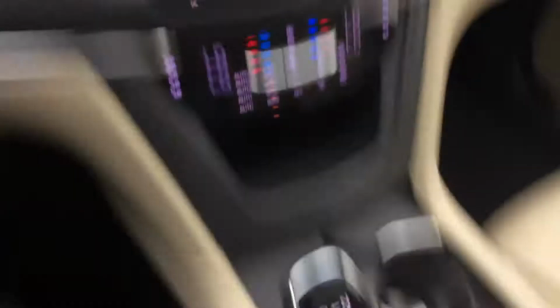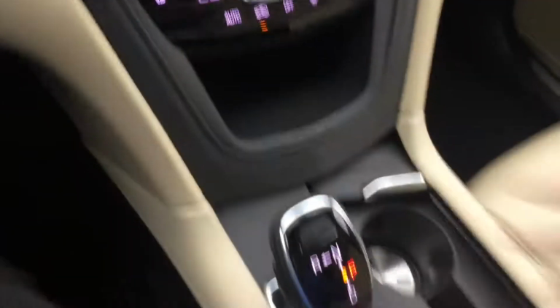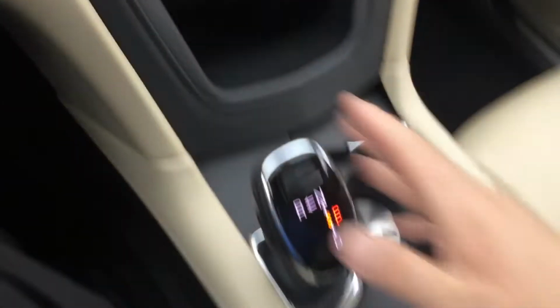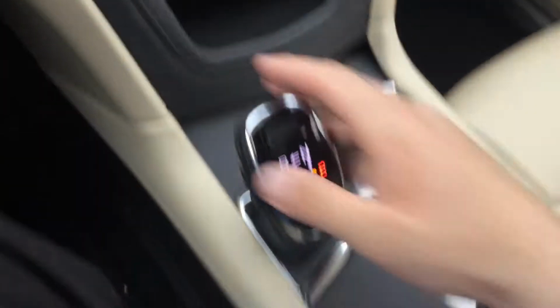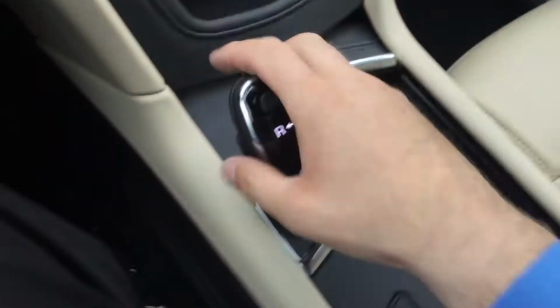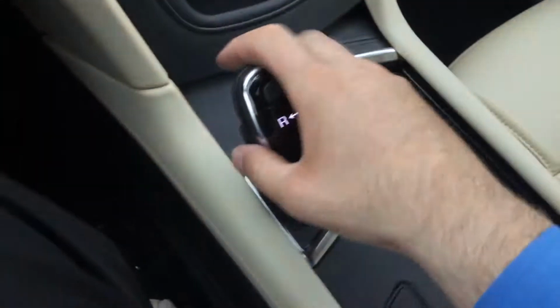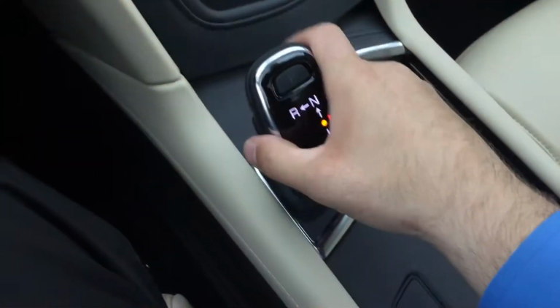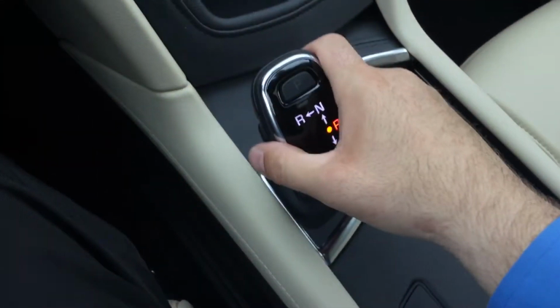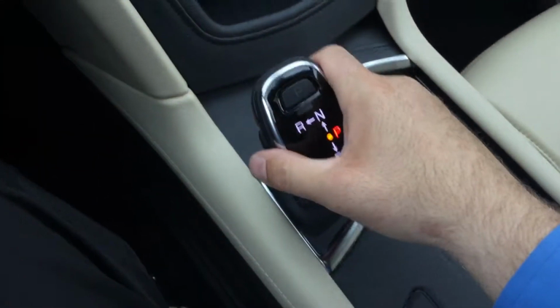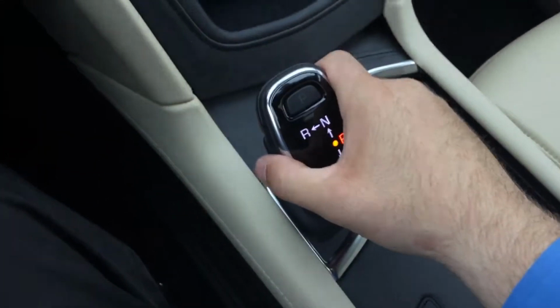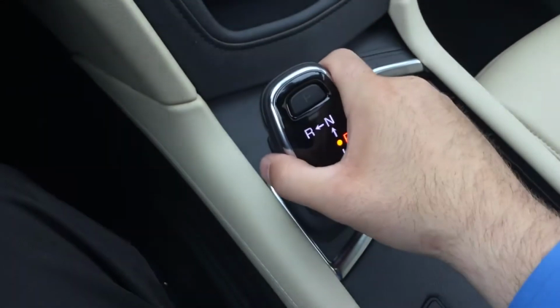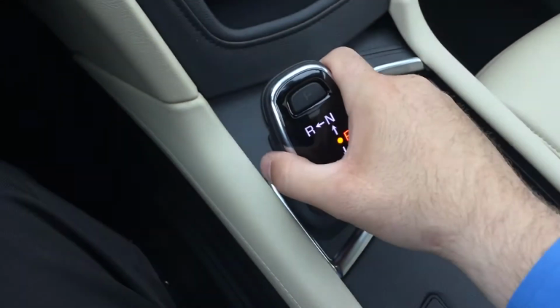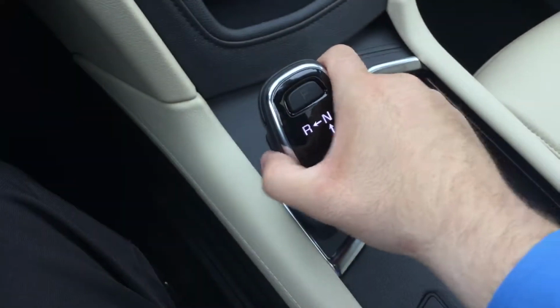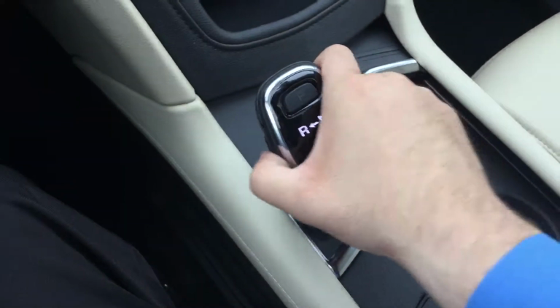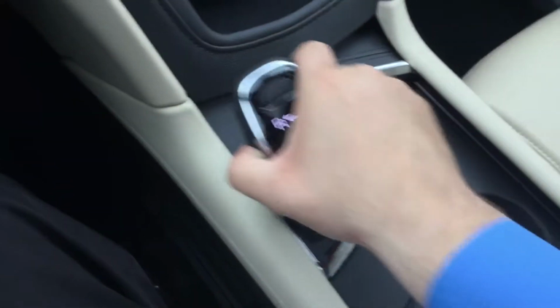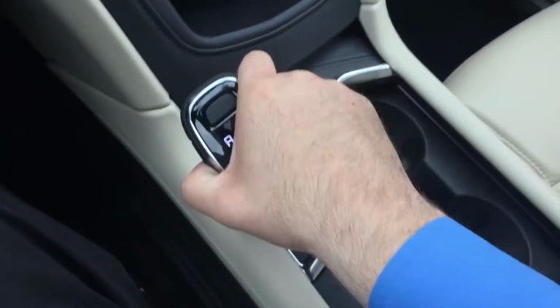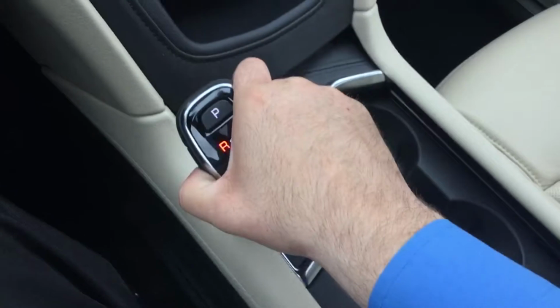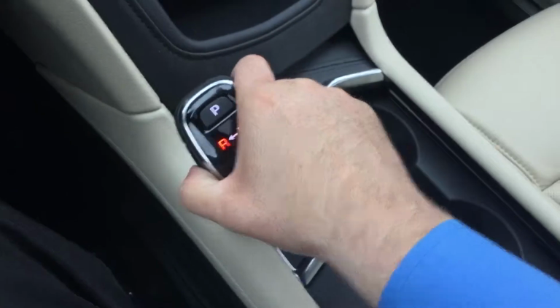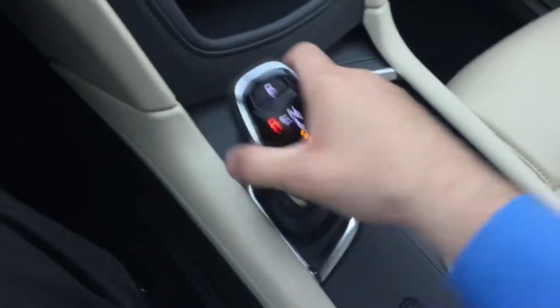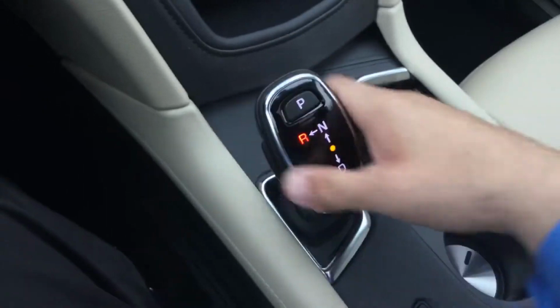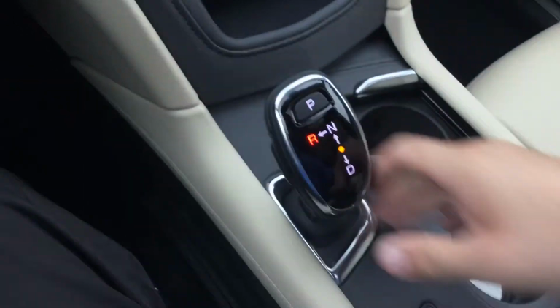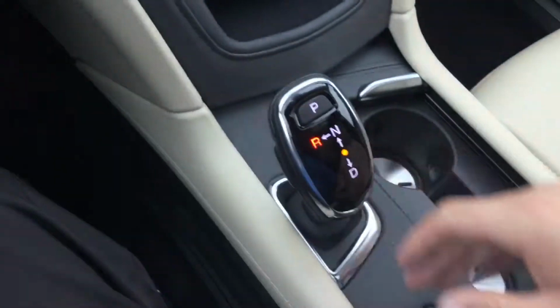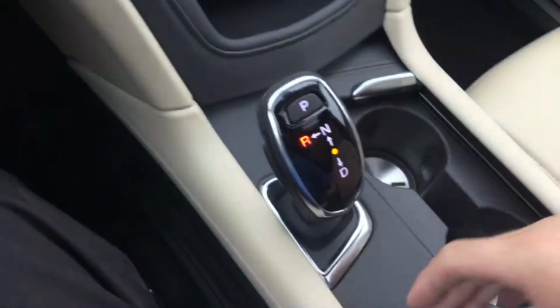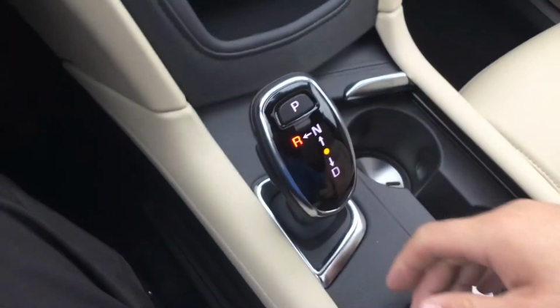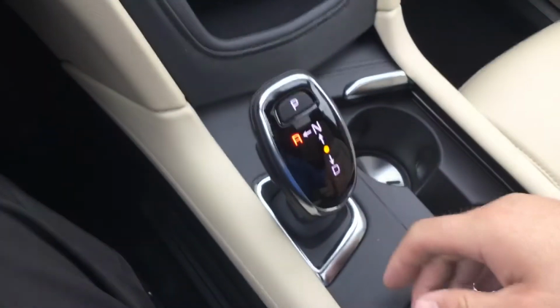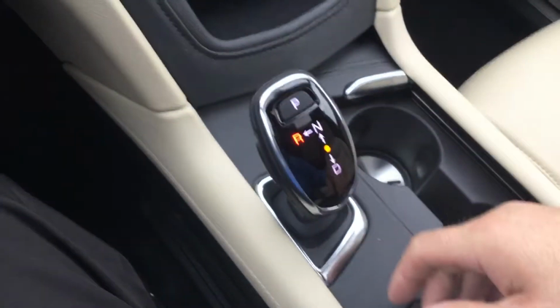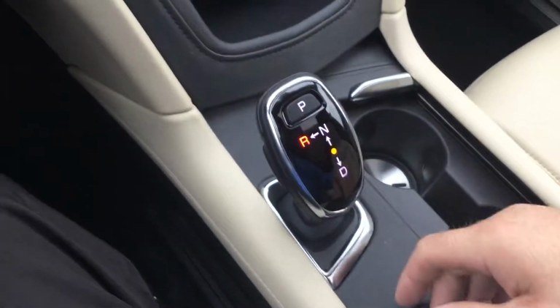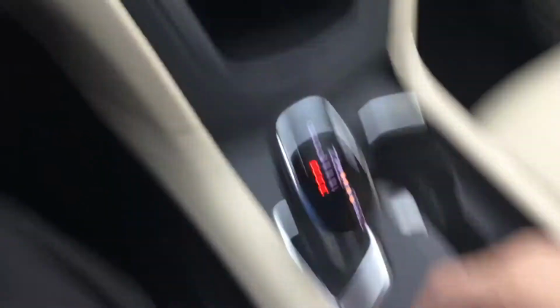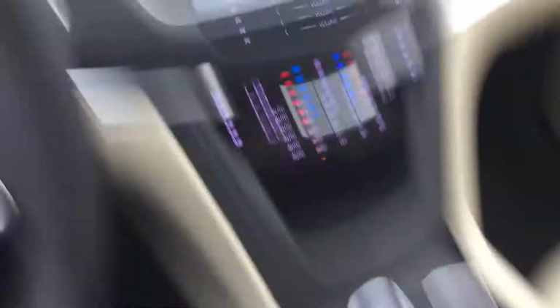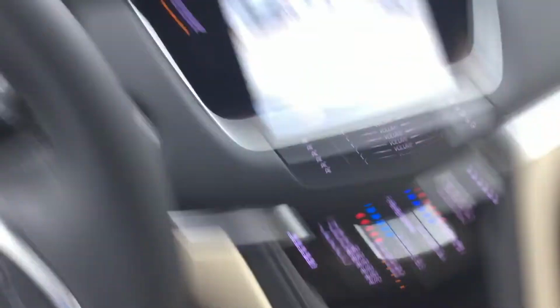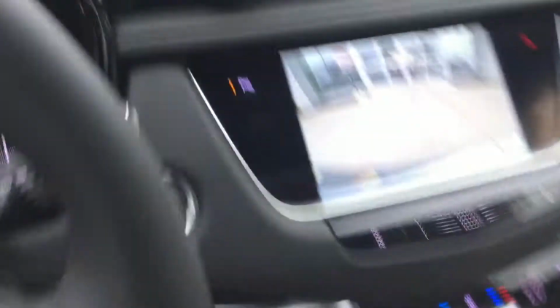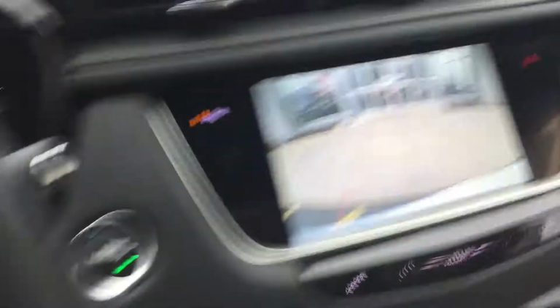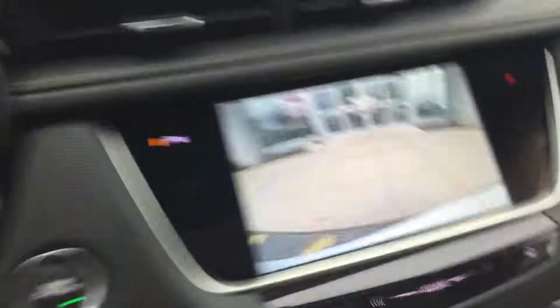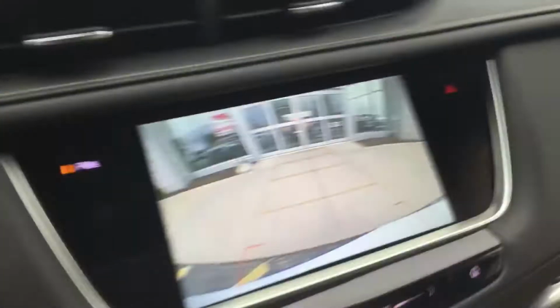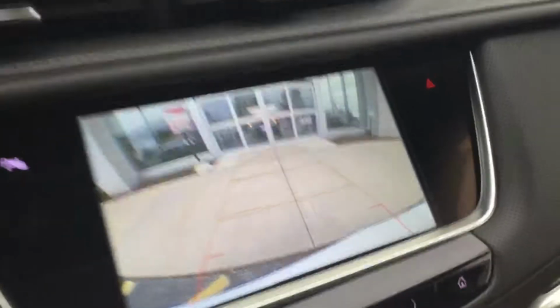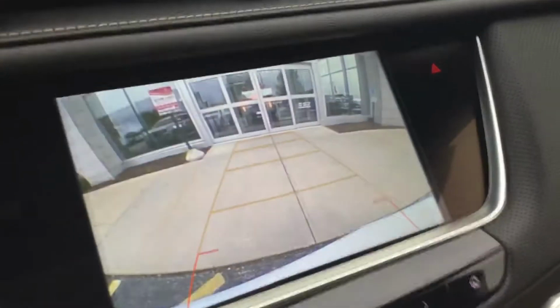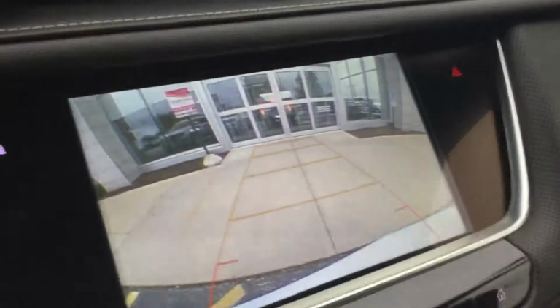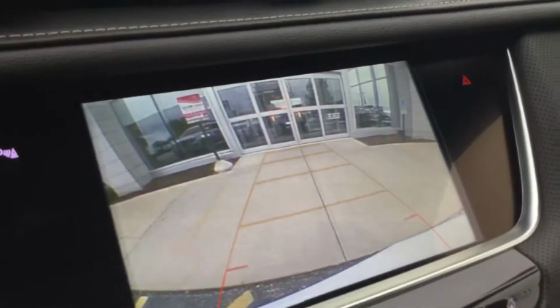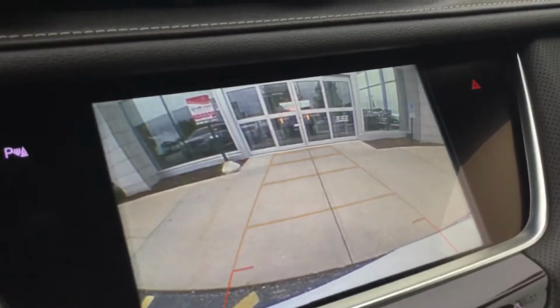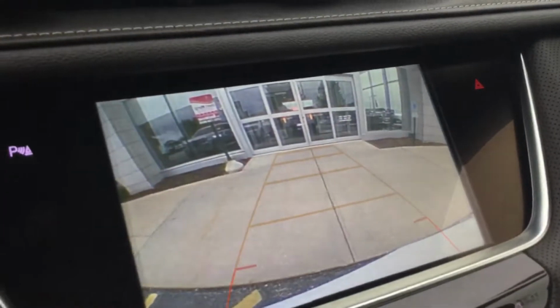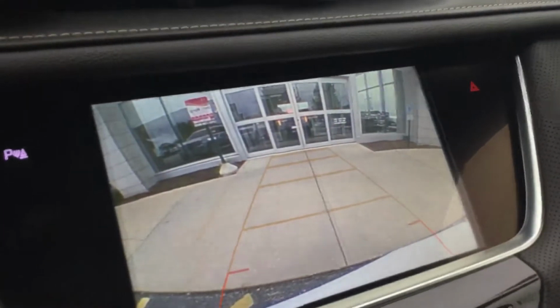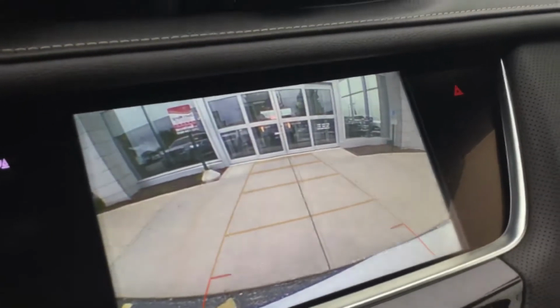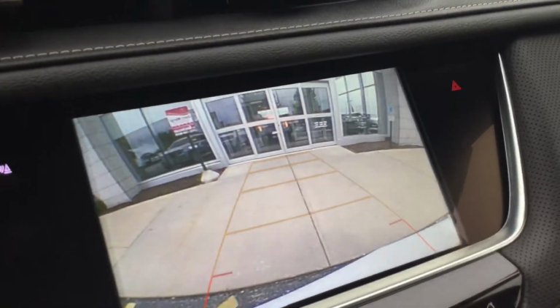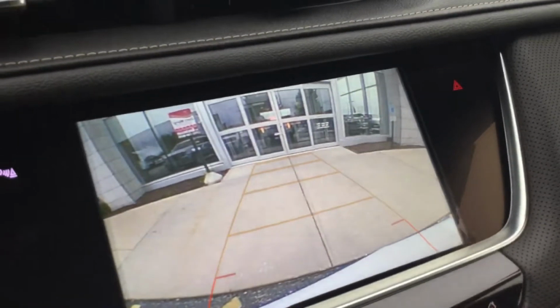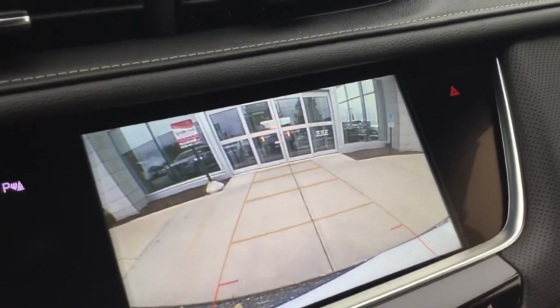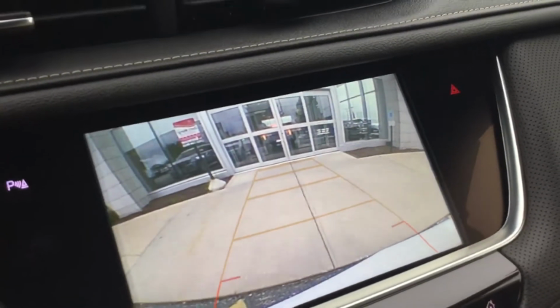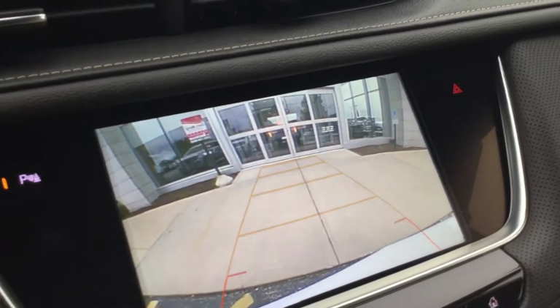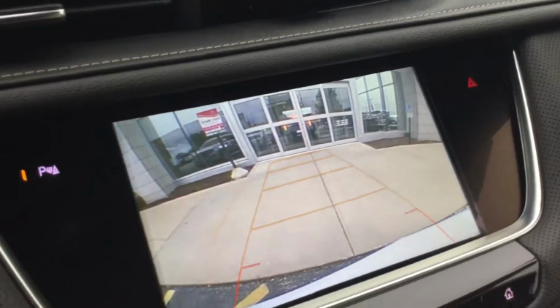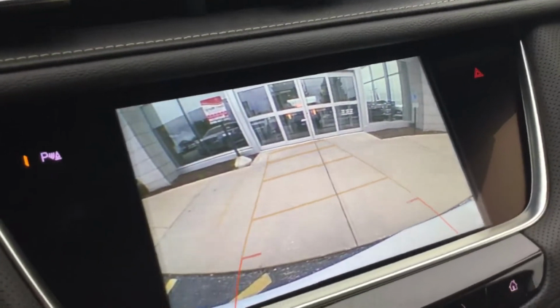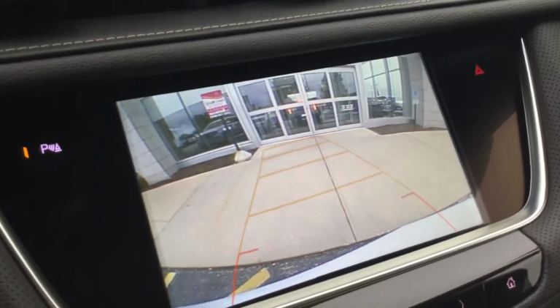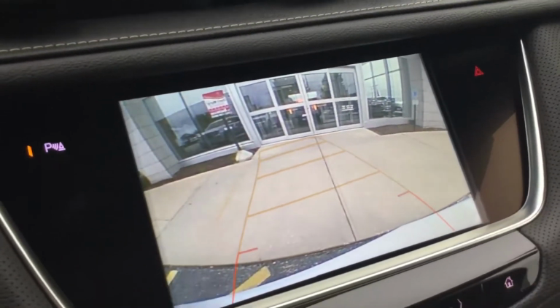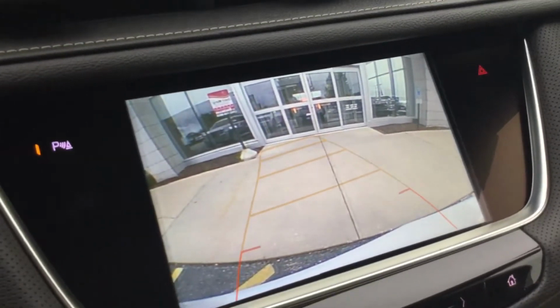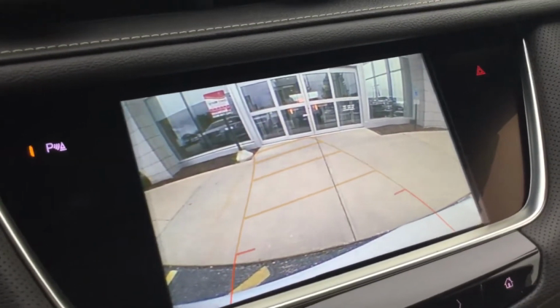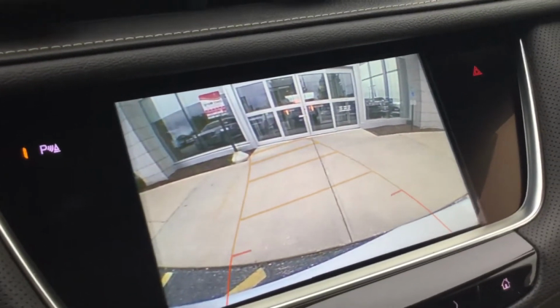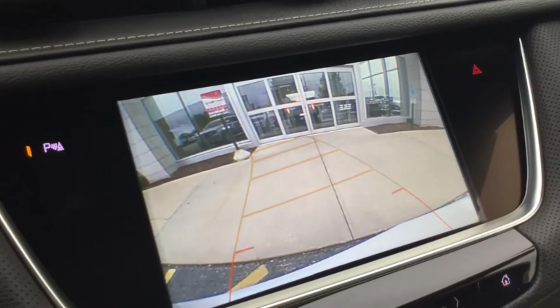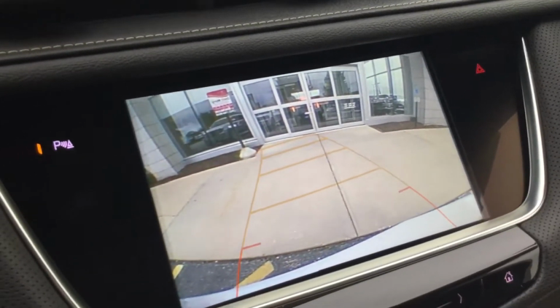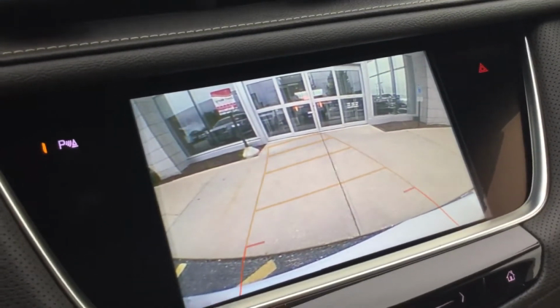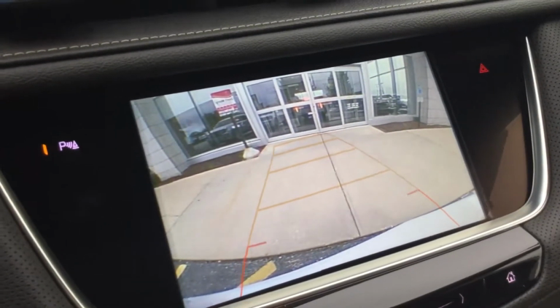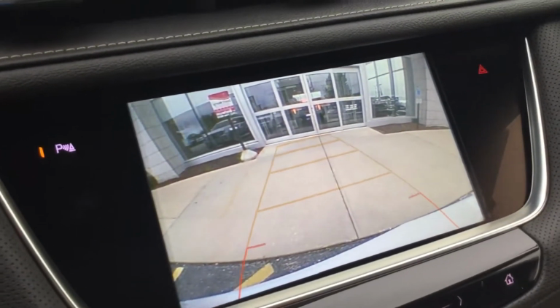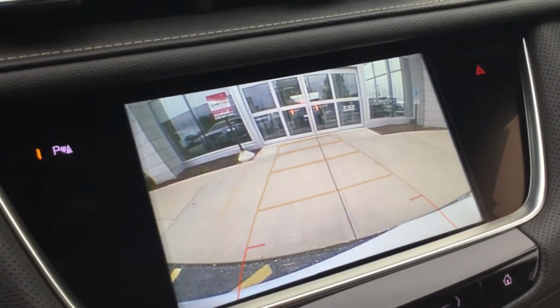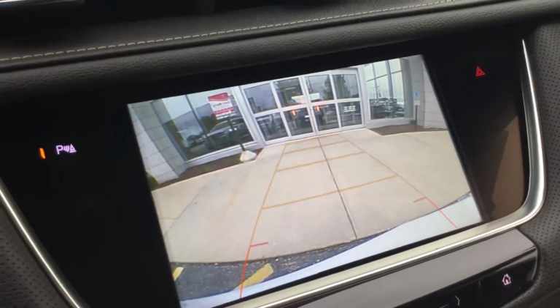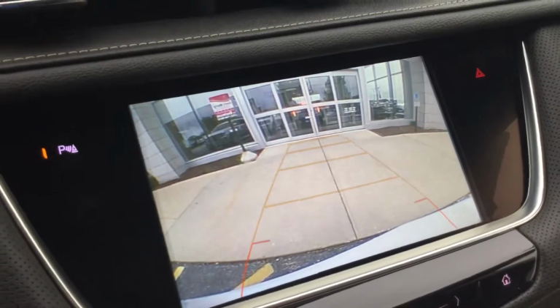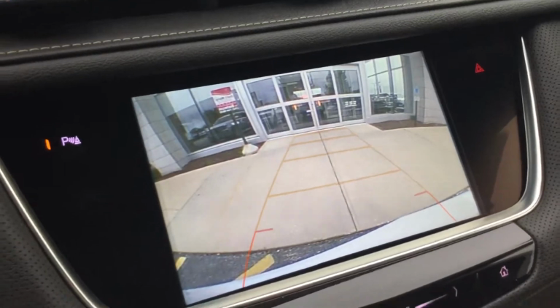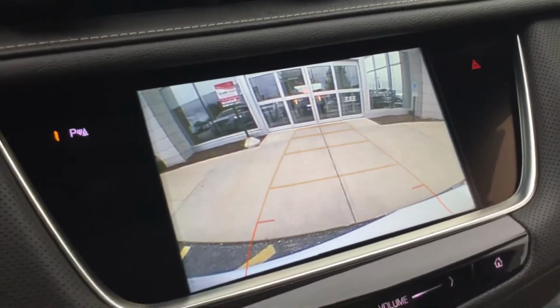Now you will have the nice easy-to-use shifter, and you will have the backup camera as well. It turns with the wheel as you can see.